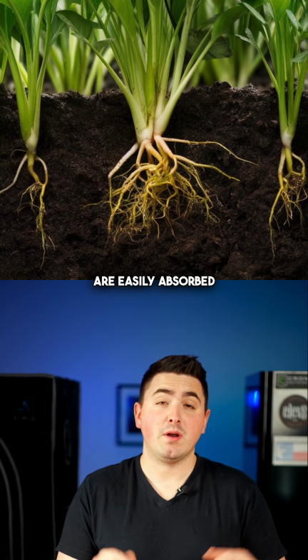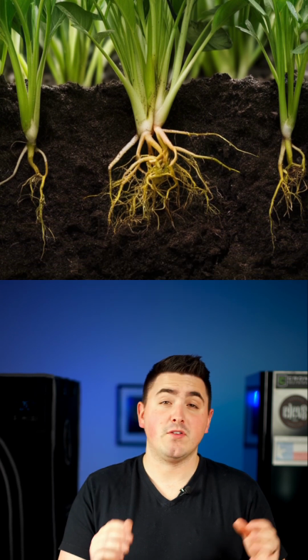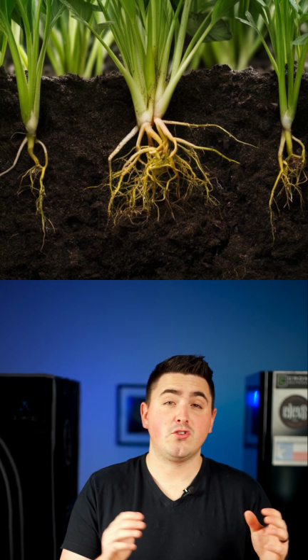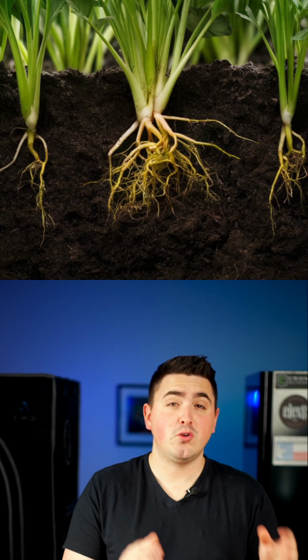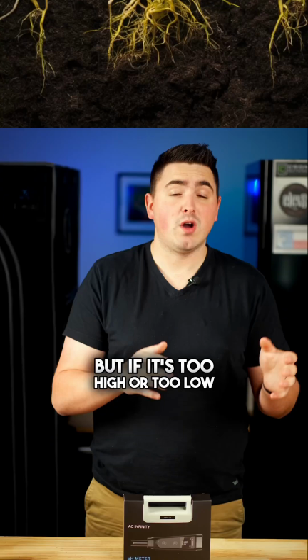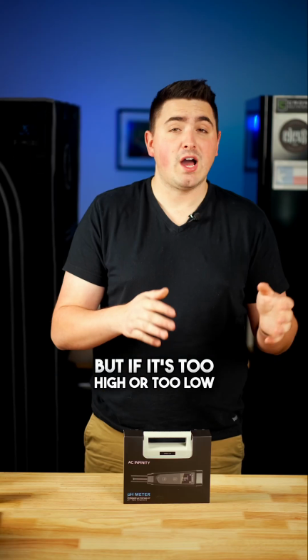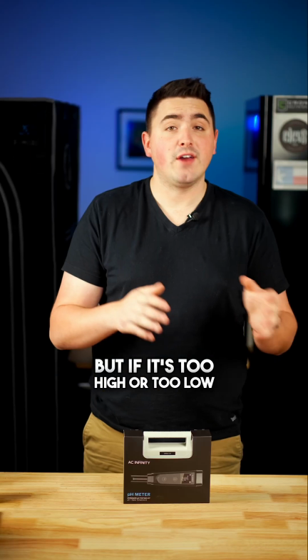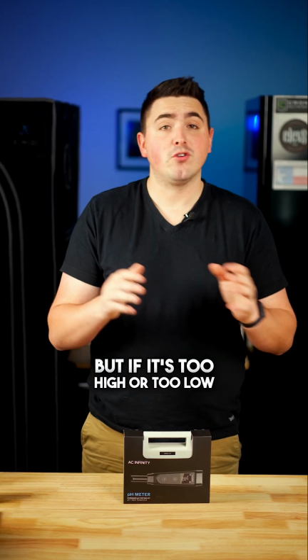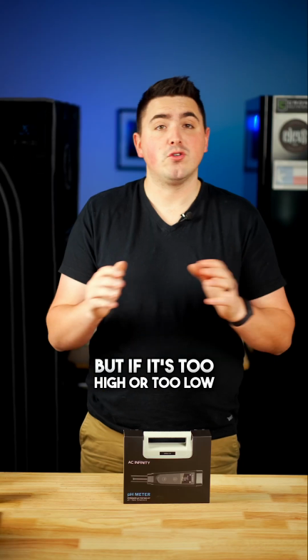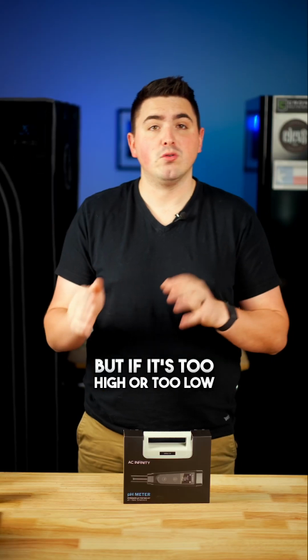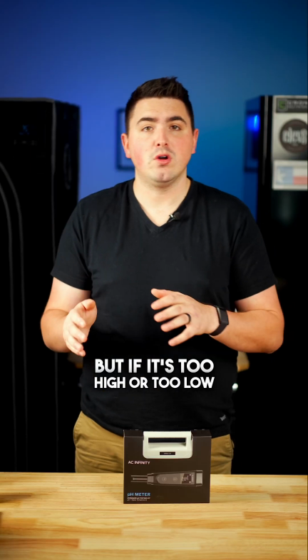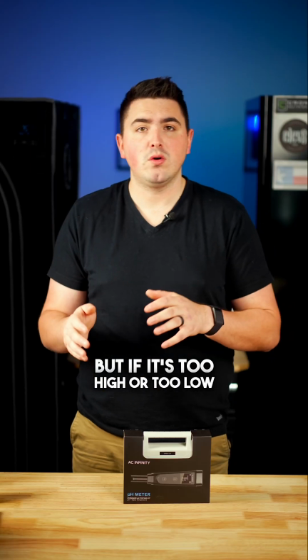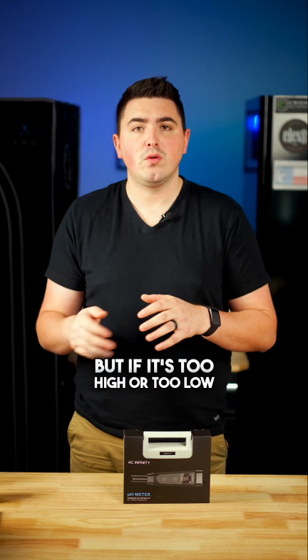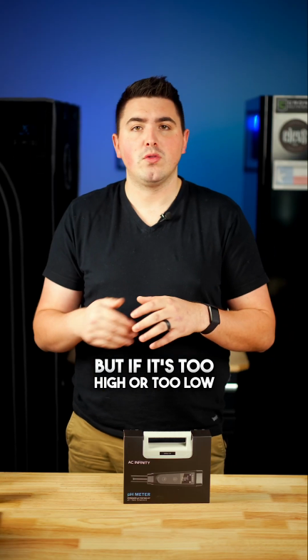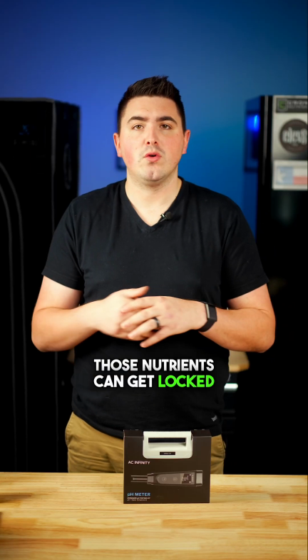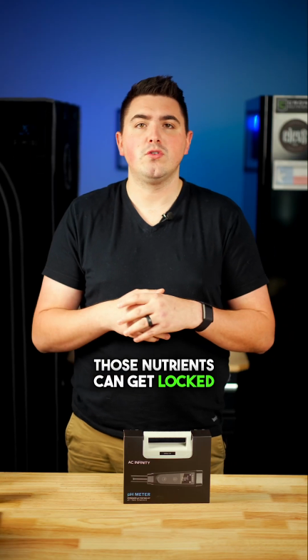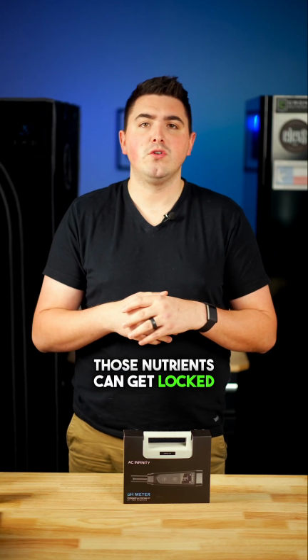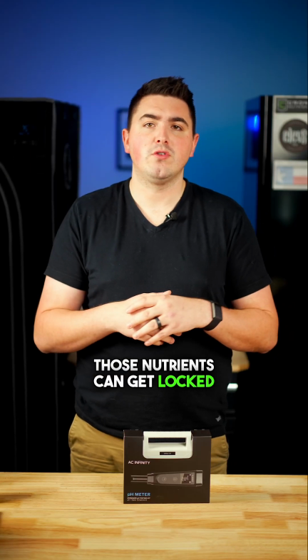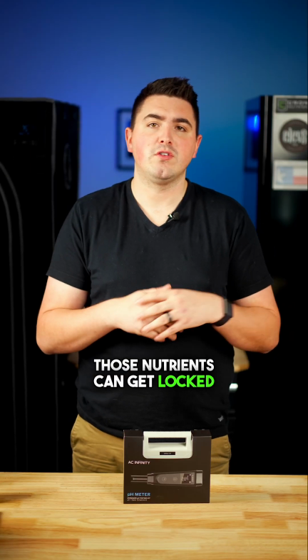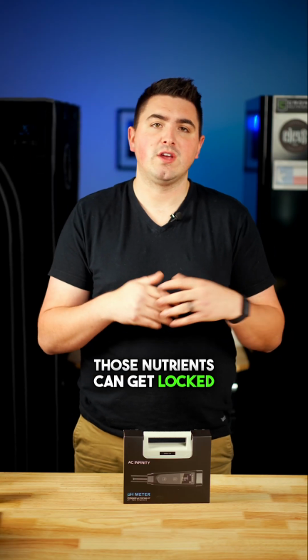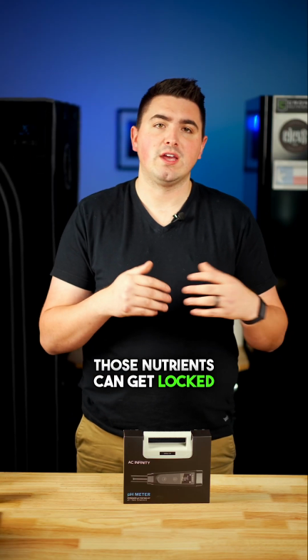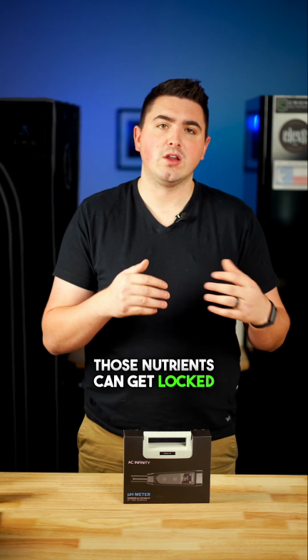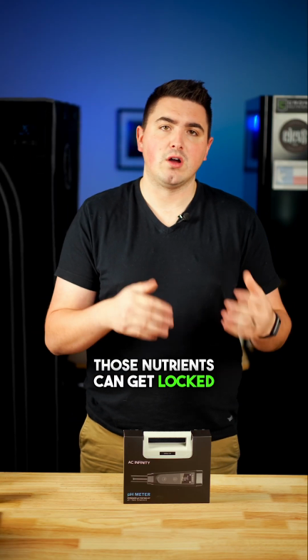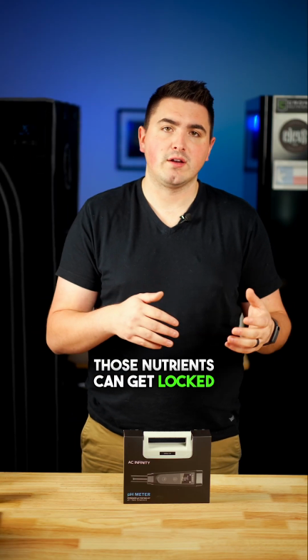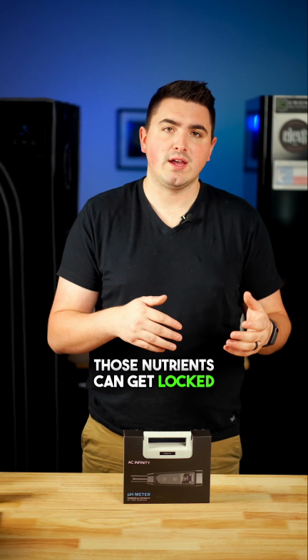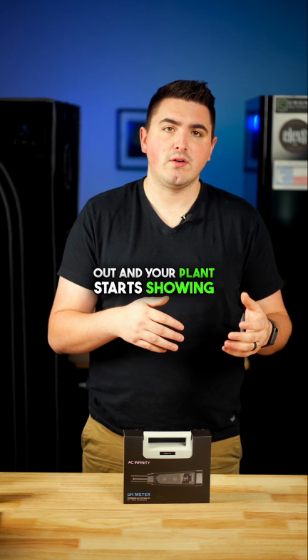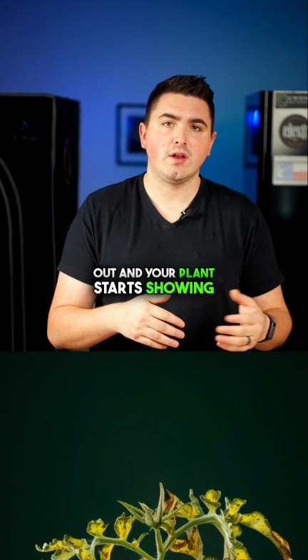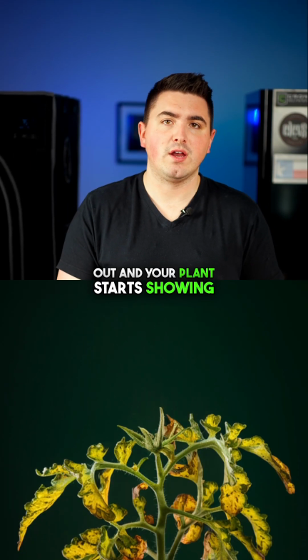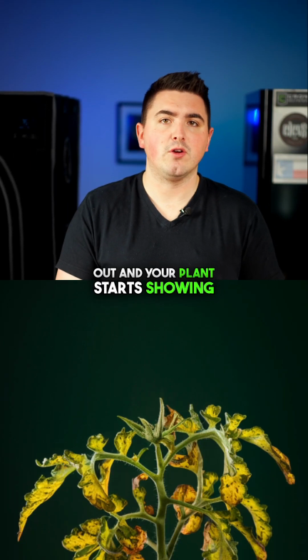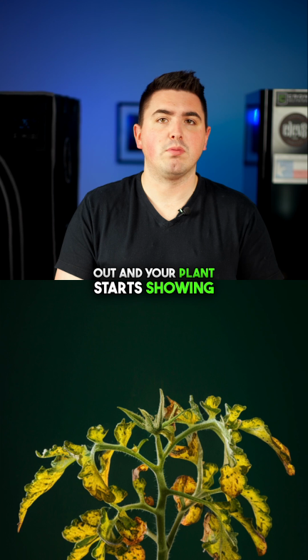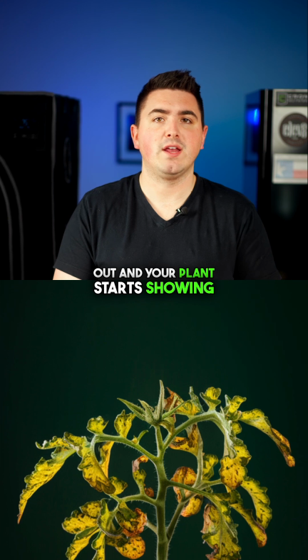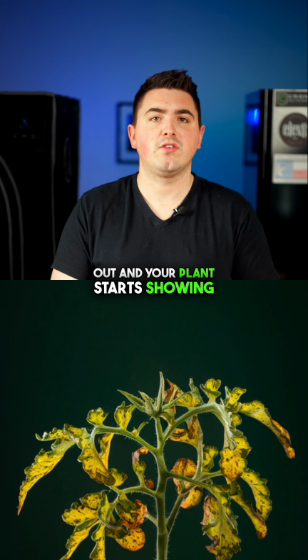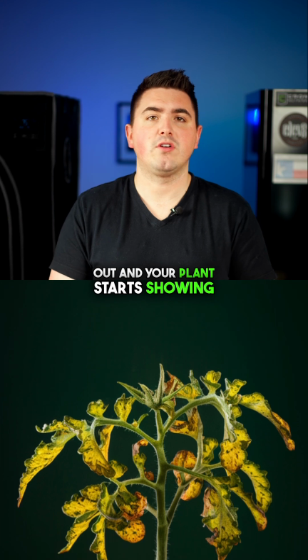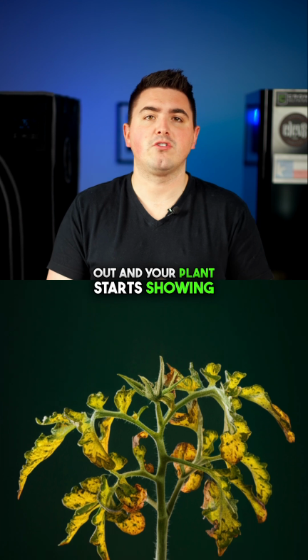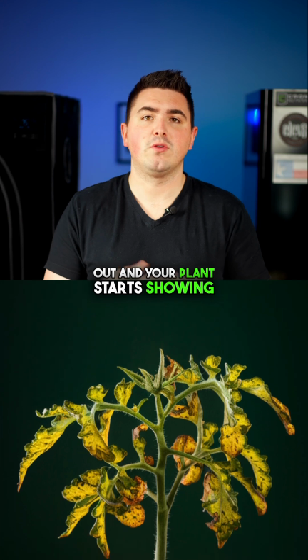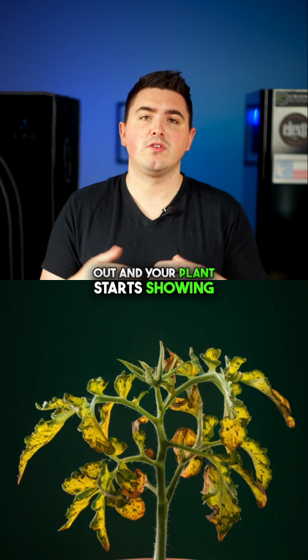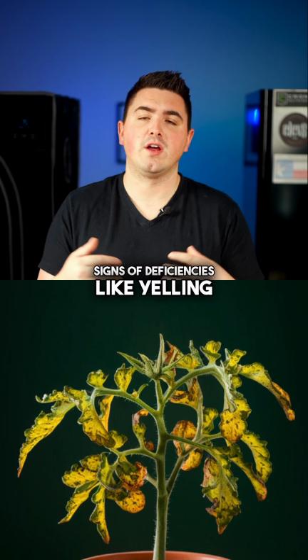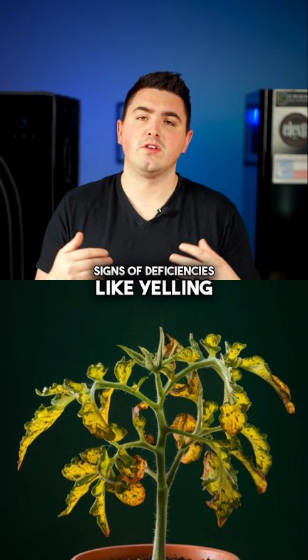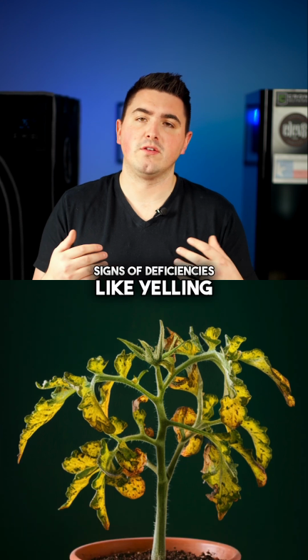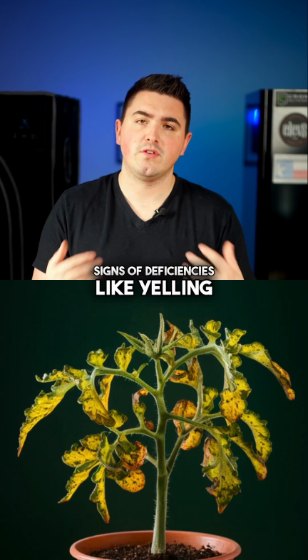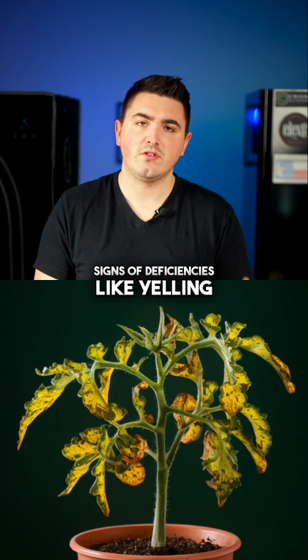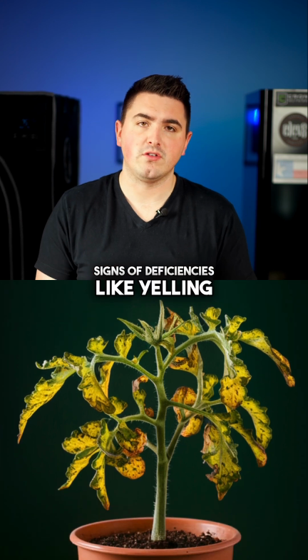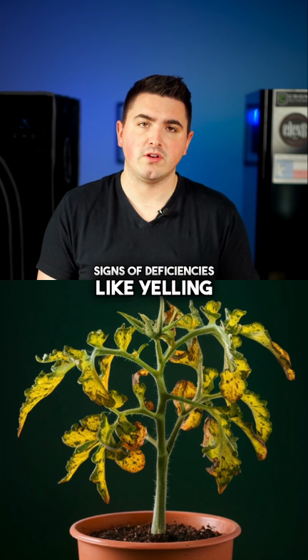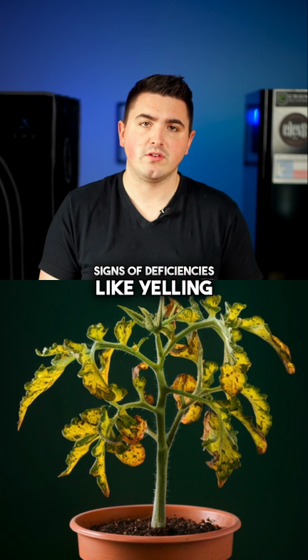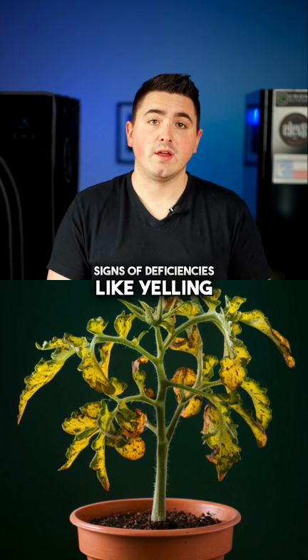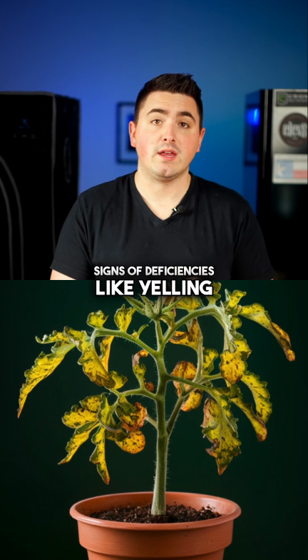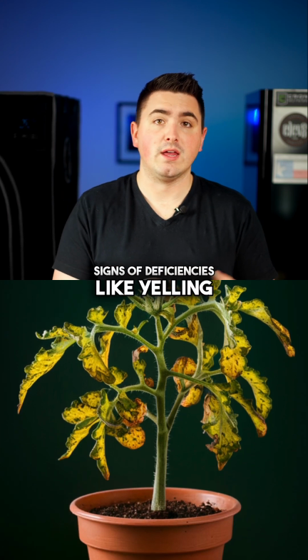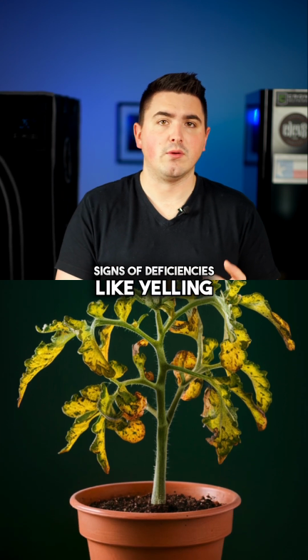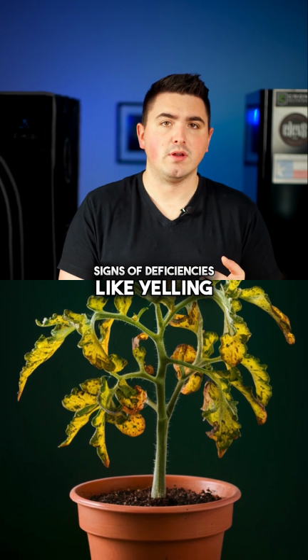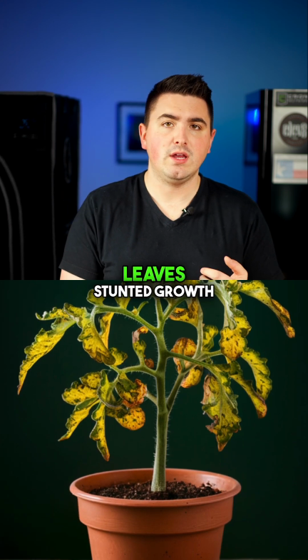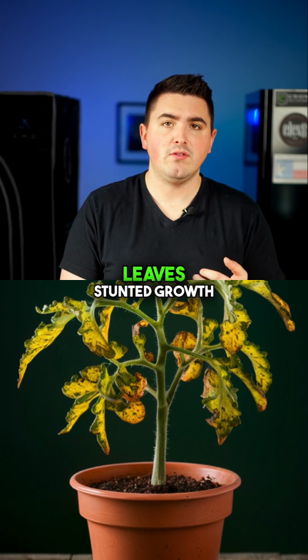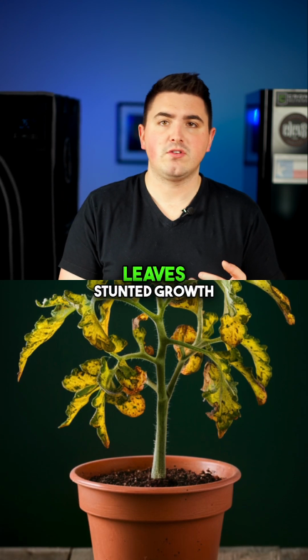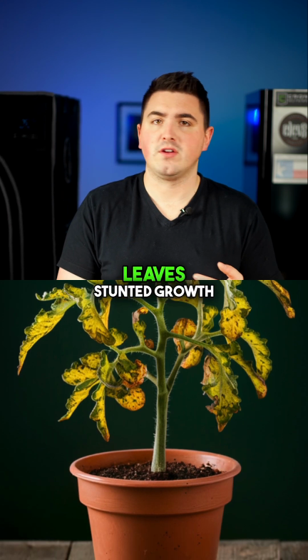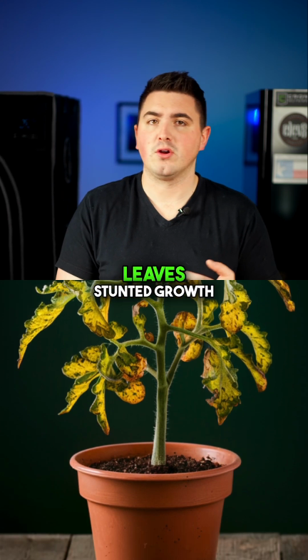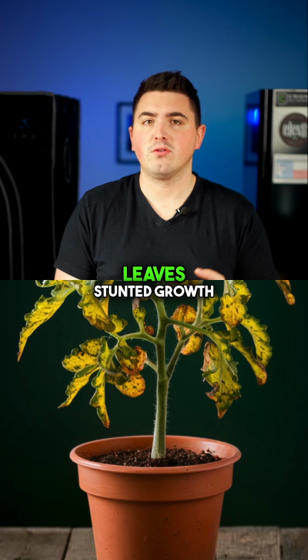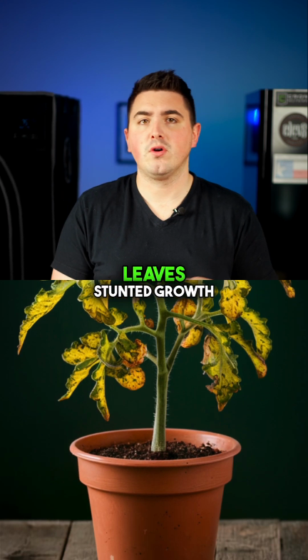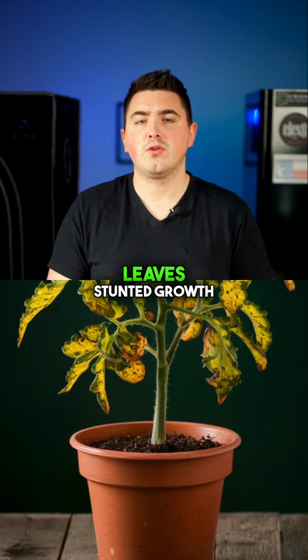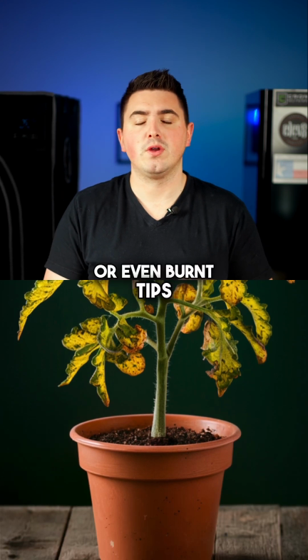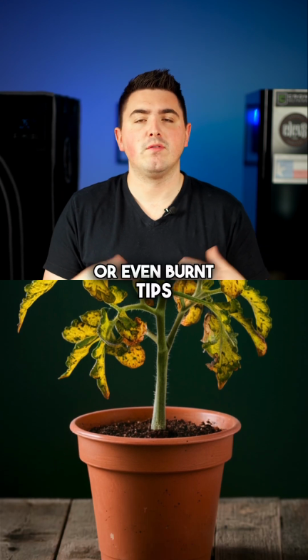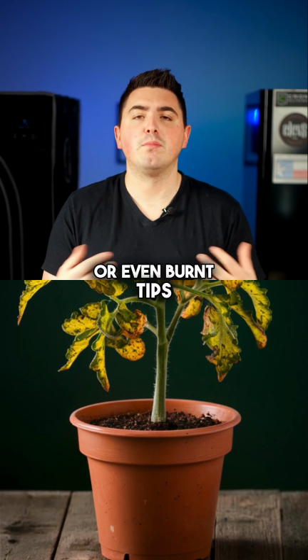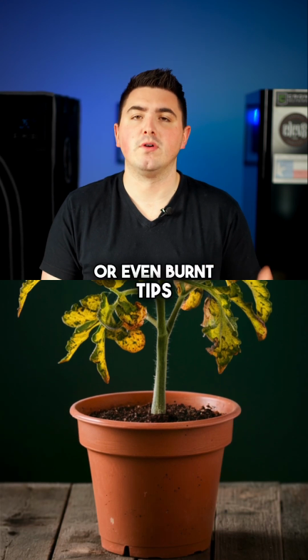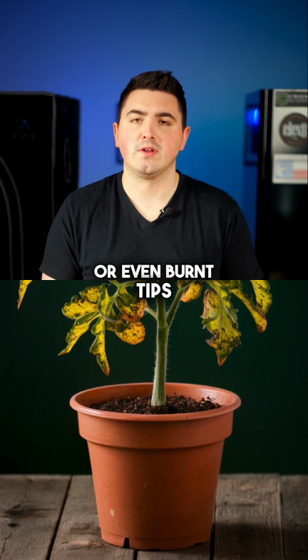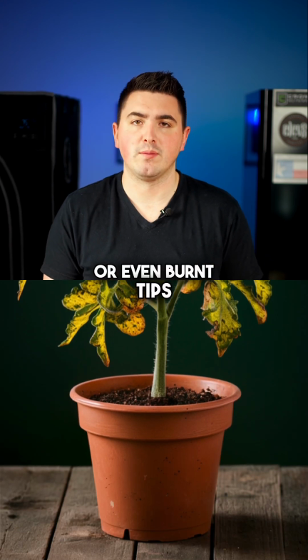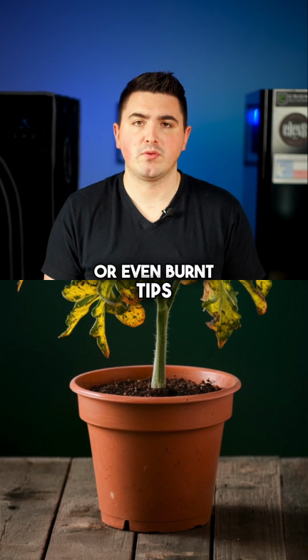But if it's too high or too low, those nutrients can get locked out and your plants start showing signs of deficiencies like yellowing leaves, stunted growth, or even burnt tips.